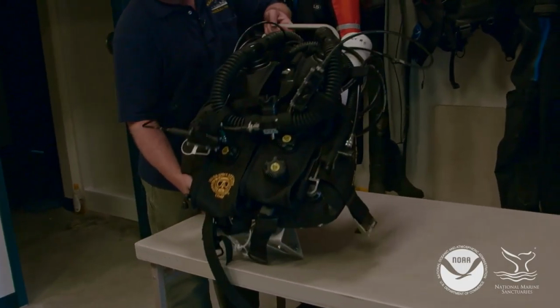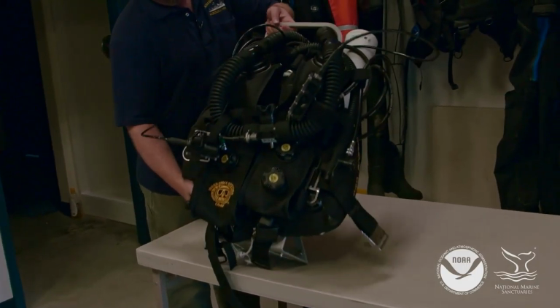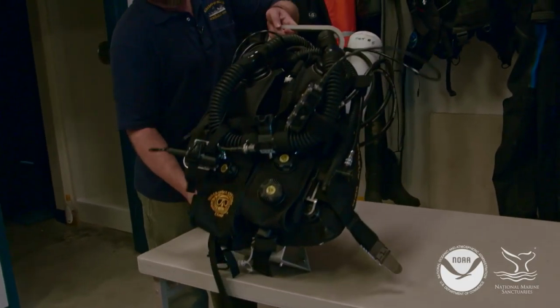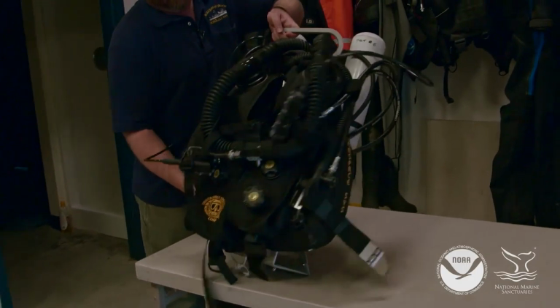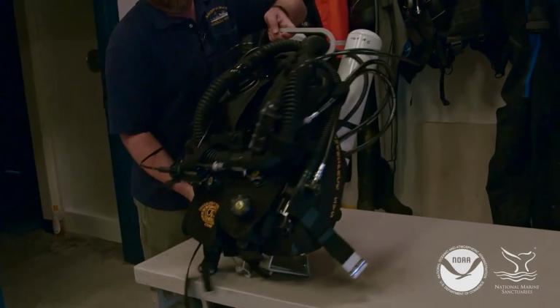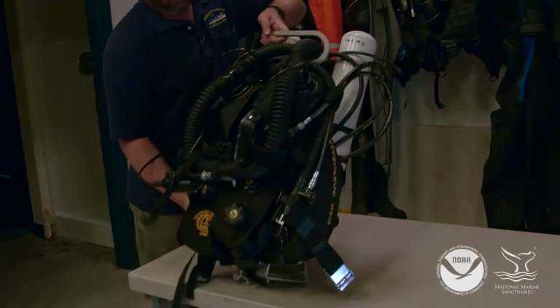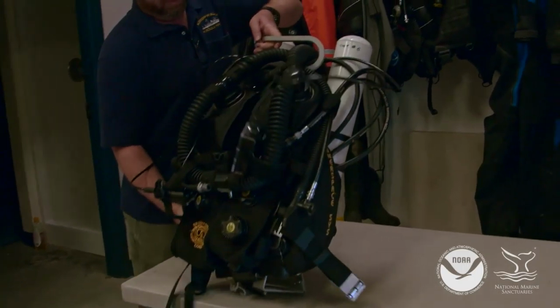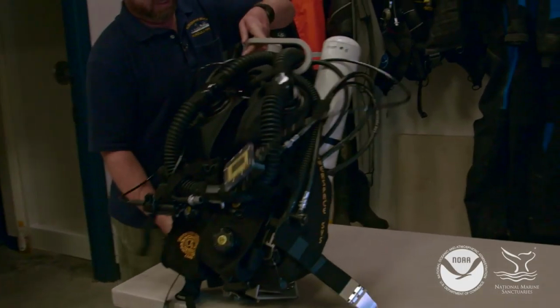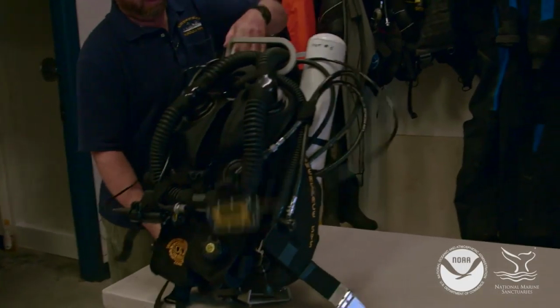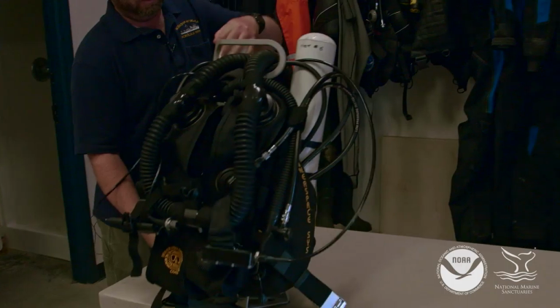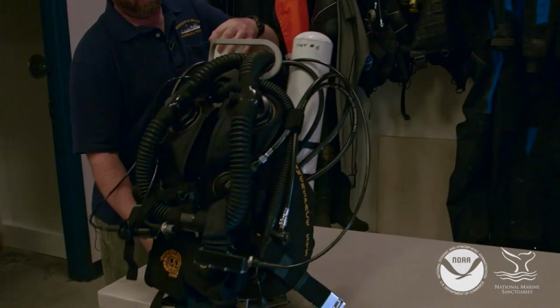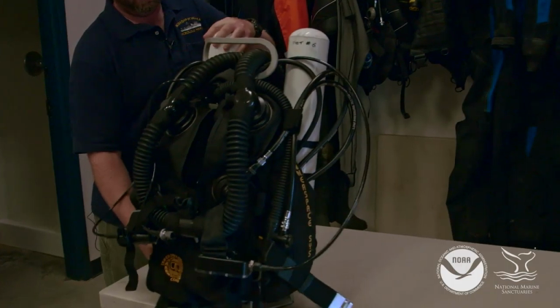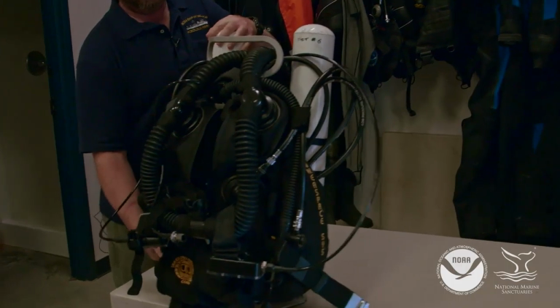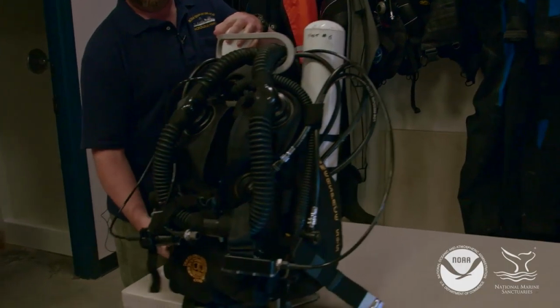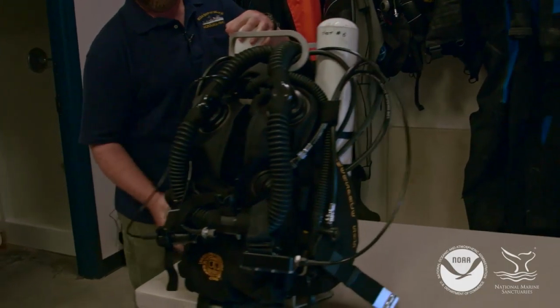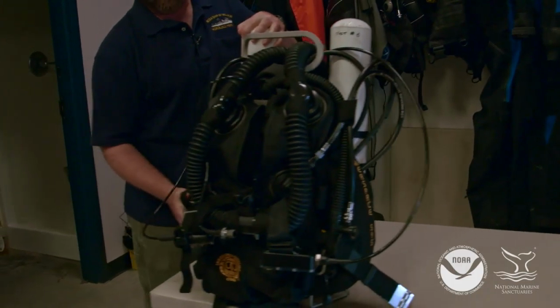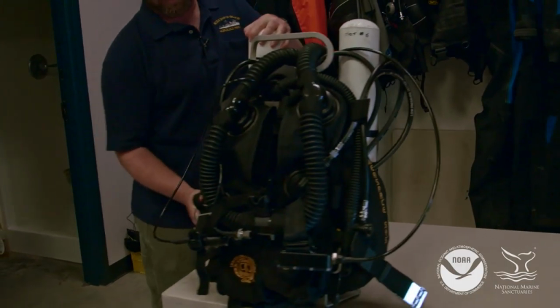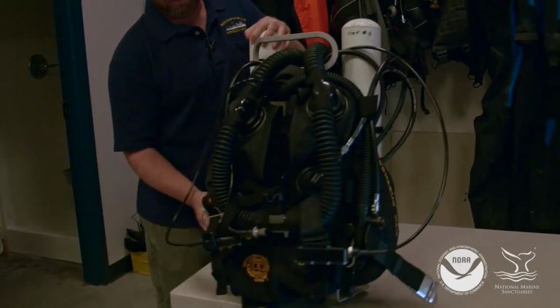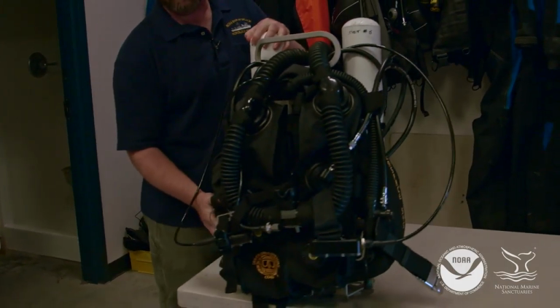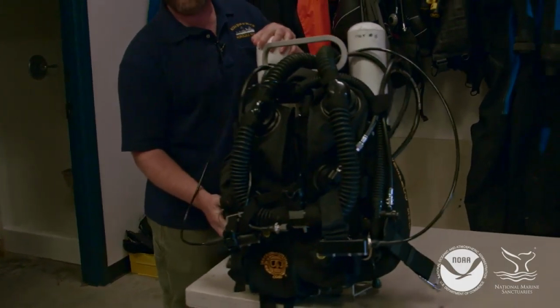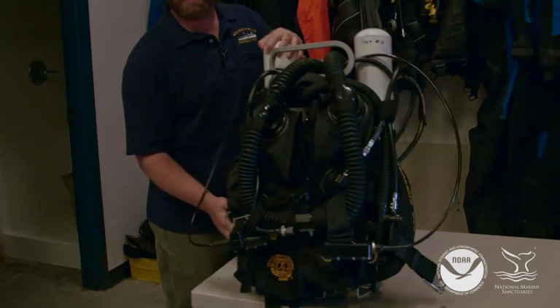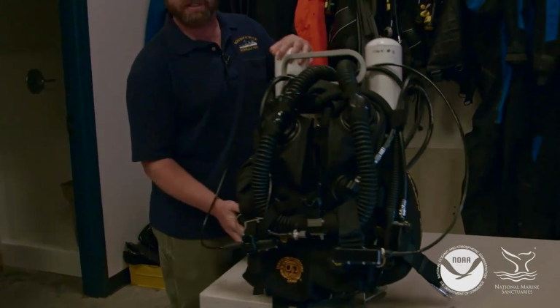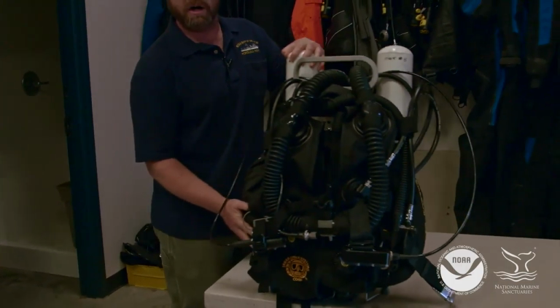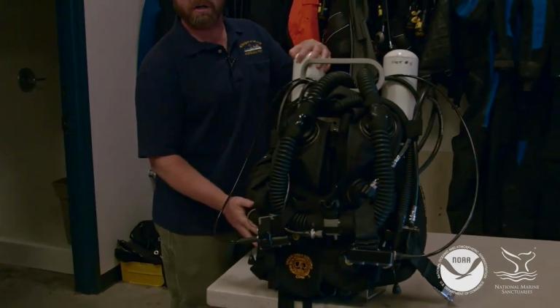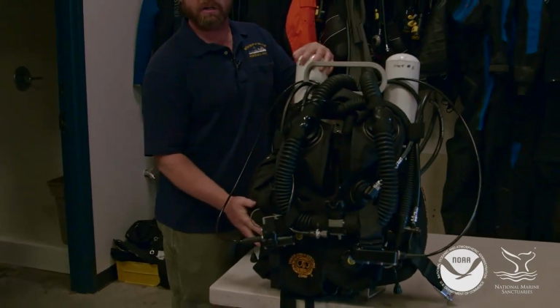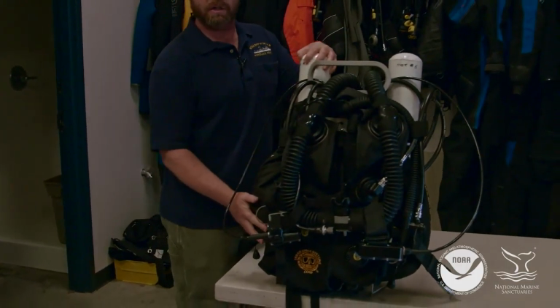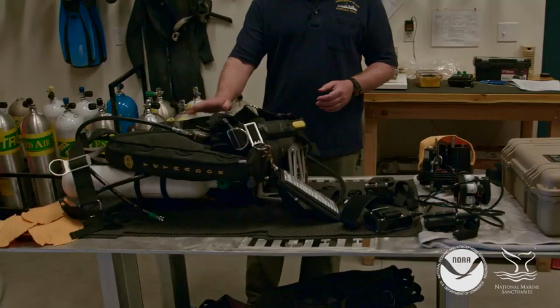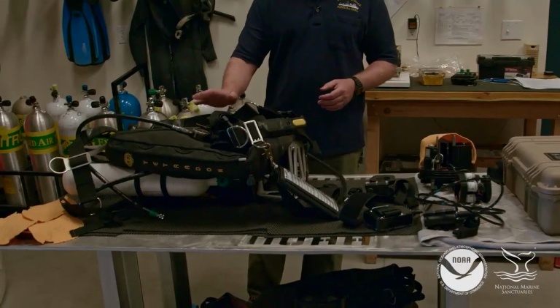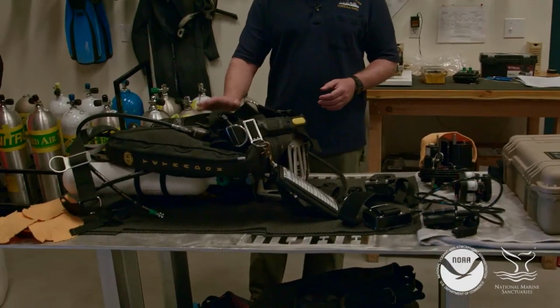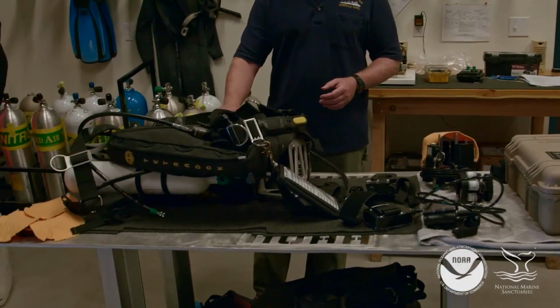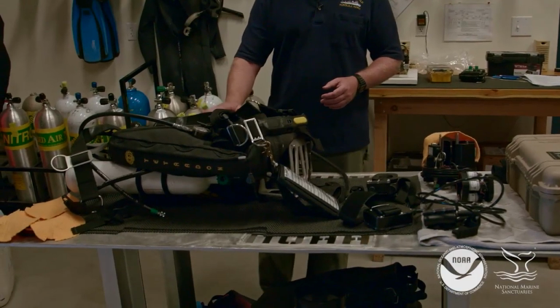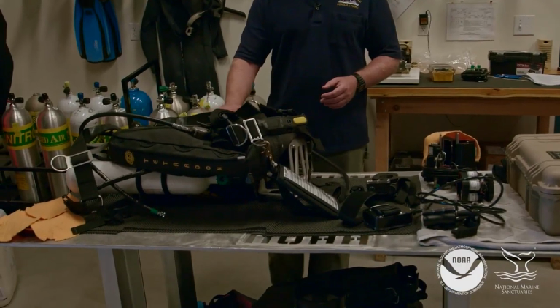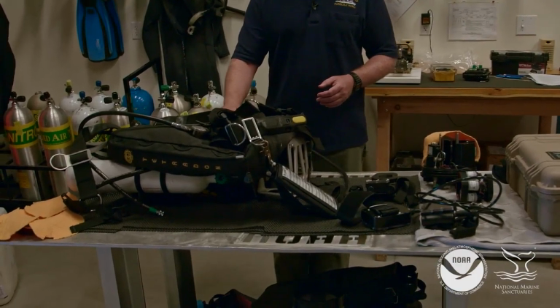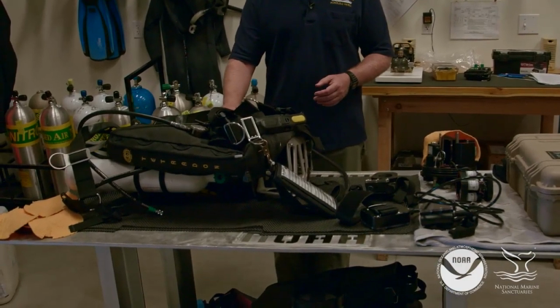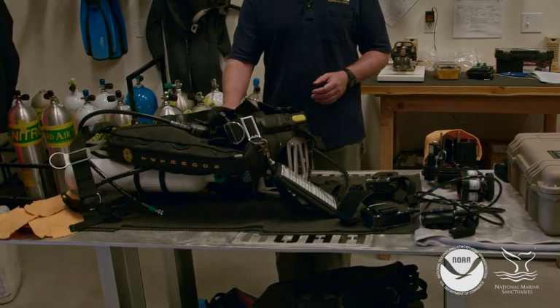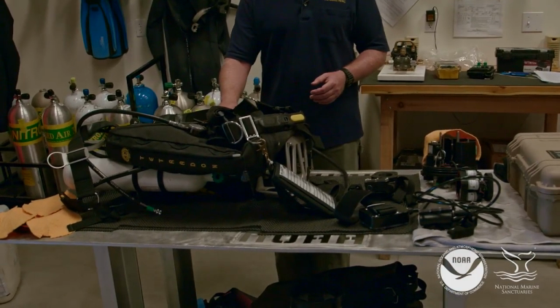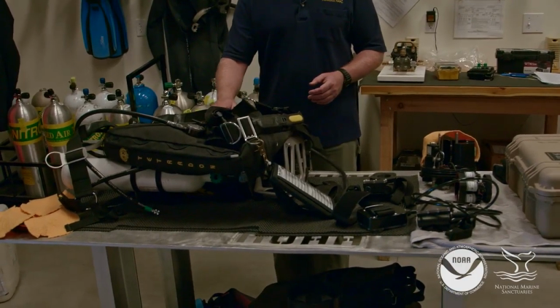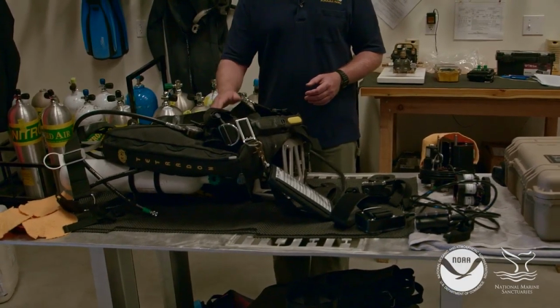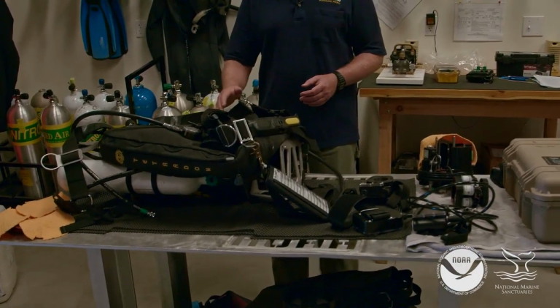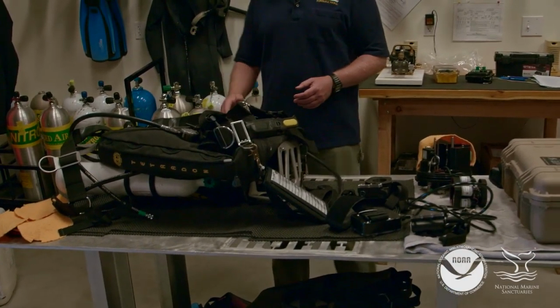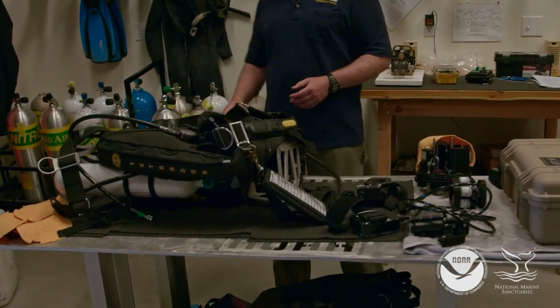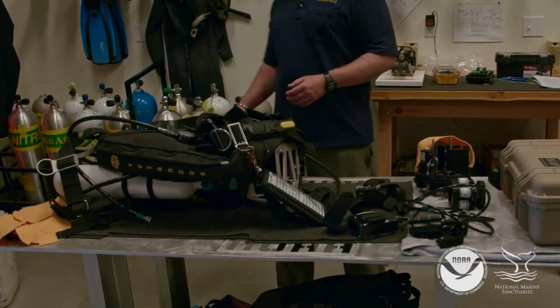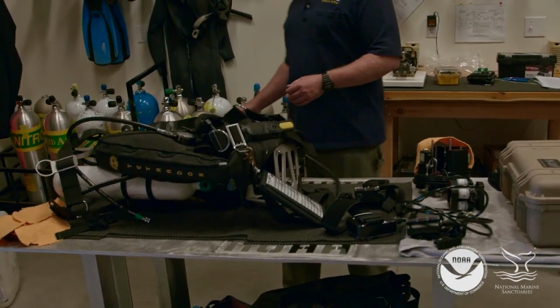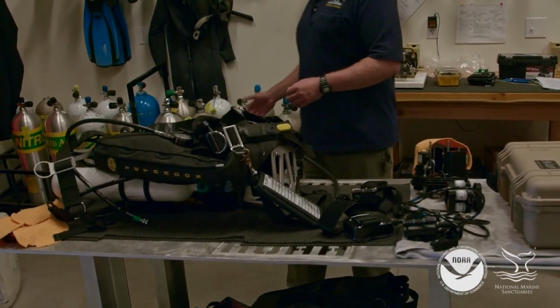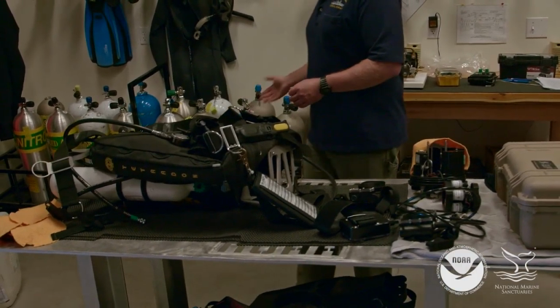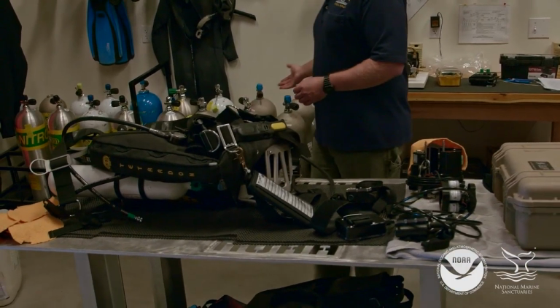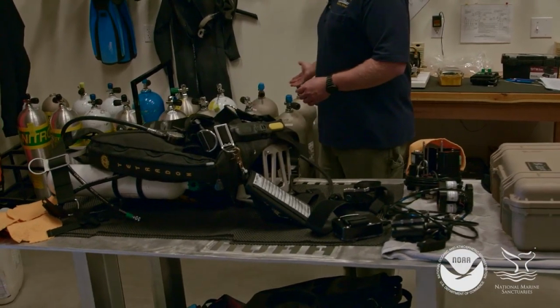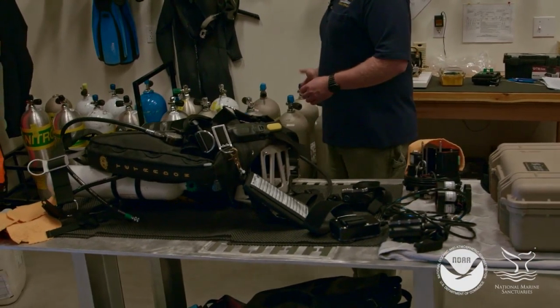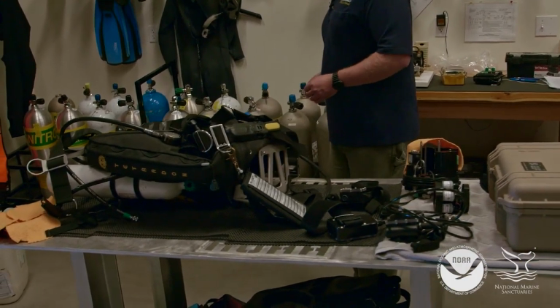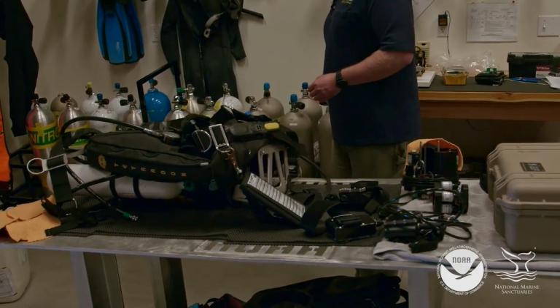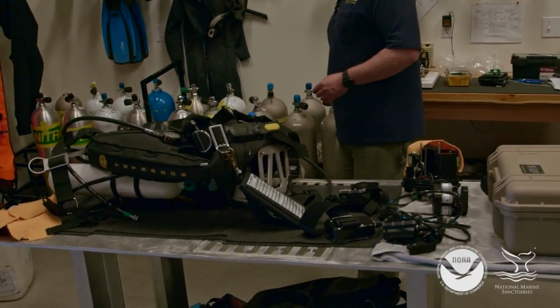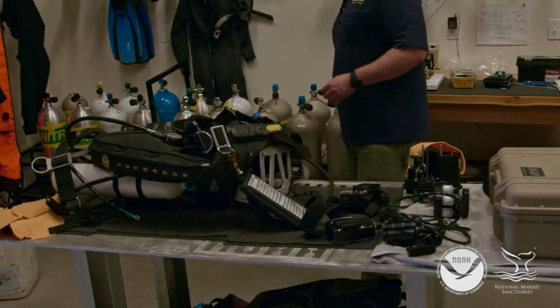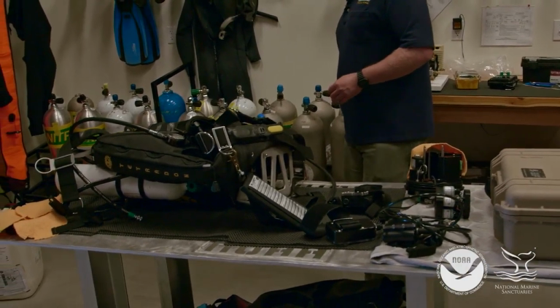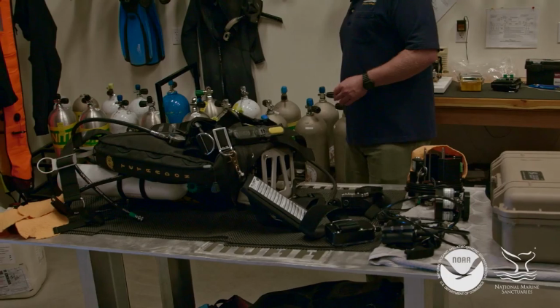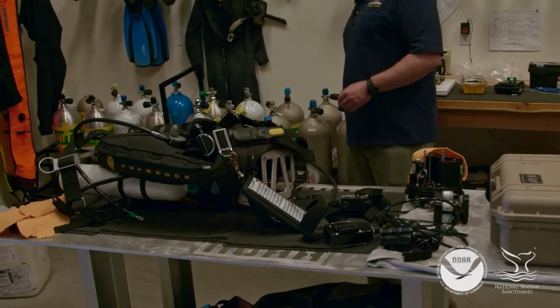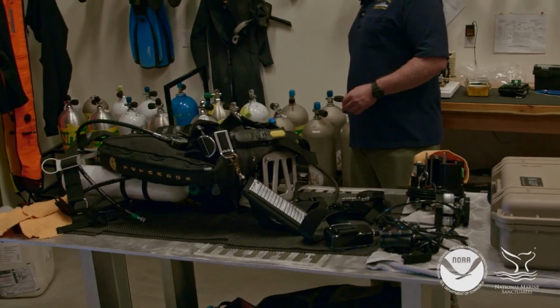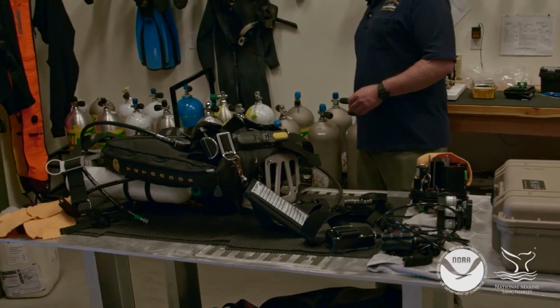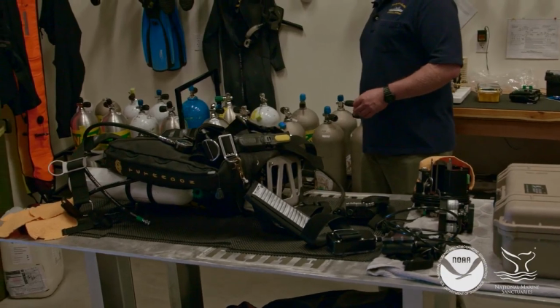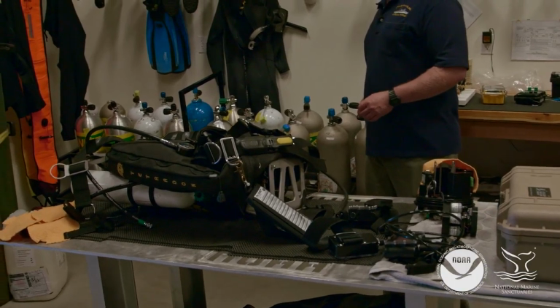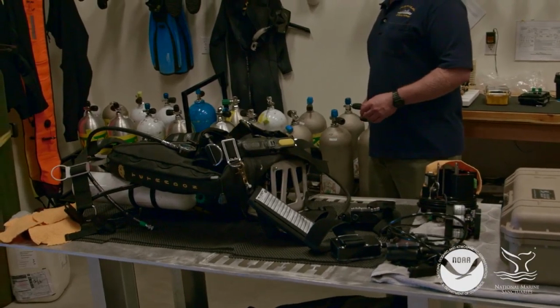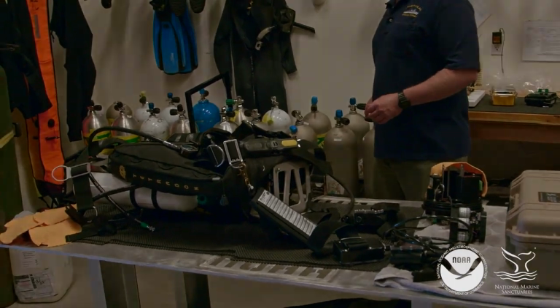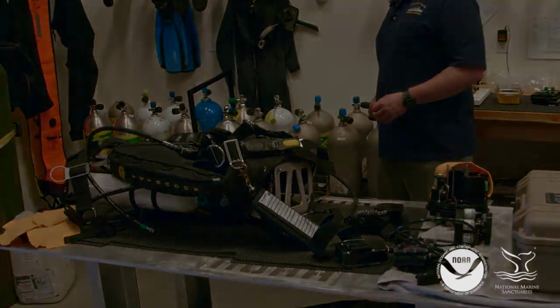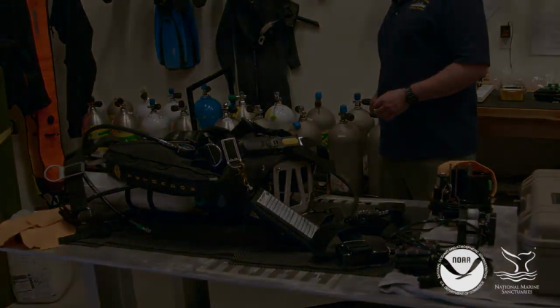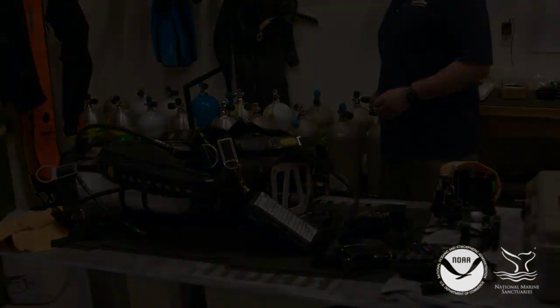Here's a really good example of that. This is called a Megalodon closed circuit rebreather. But sometimes we use regular open circuit dive gear as well.